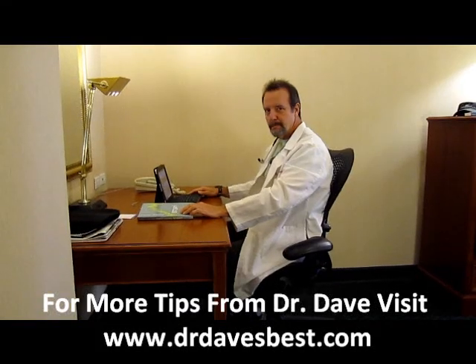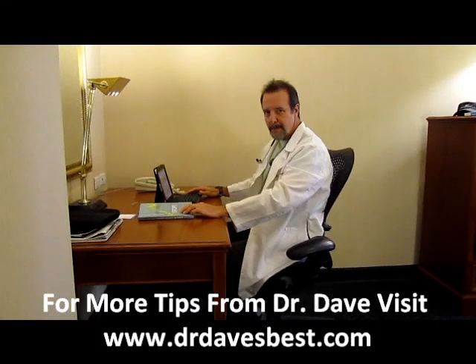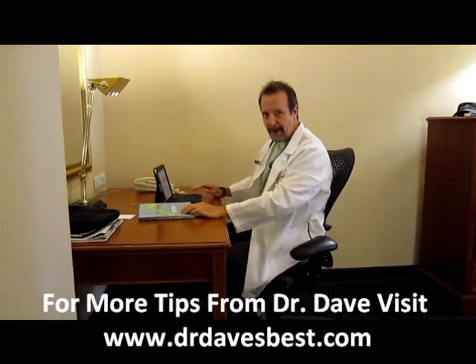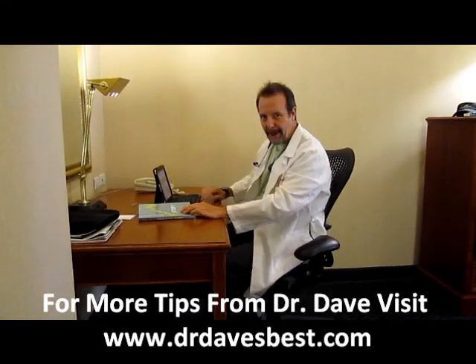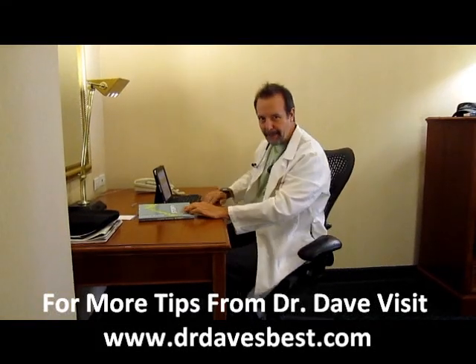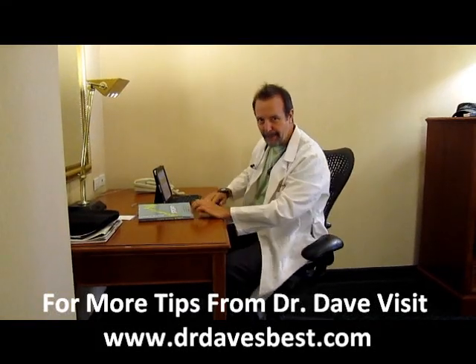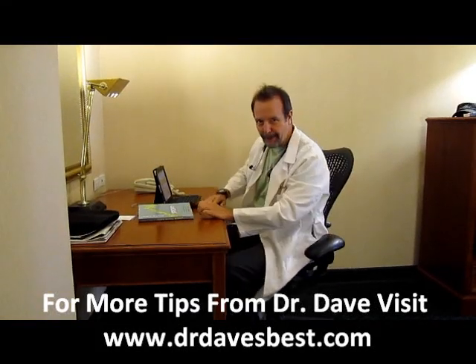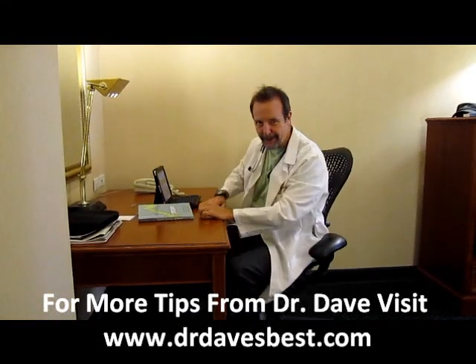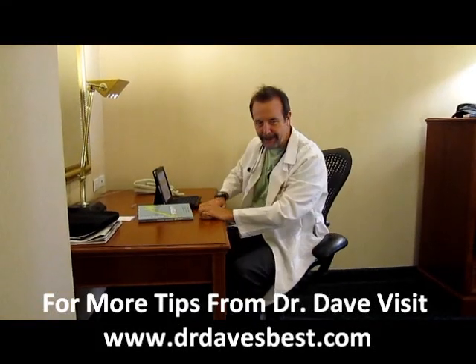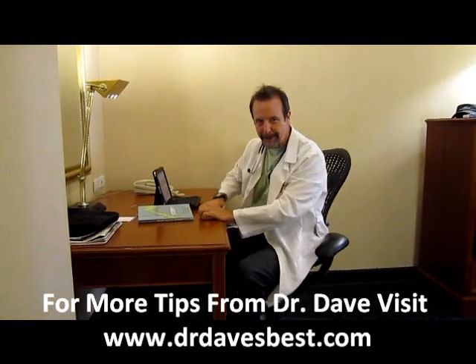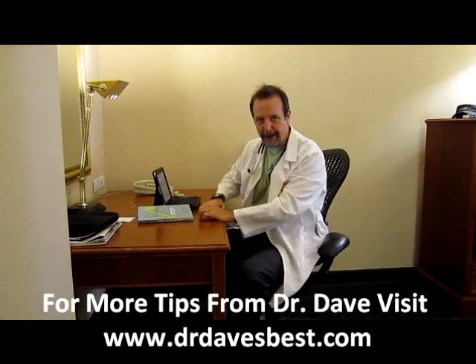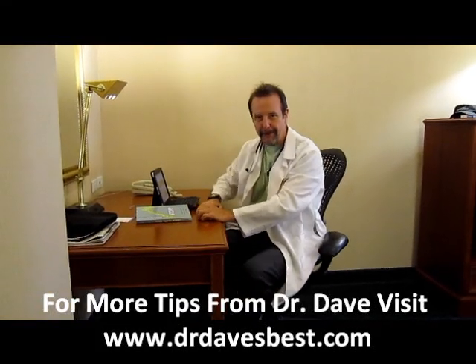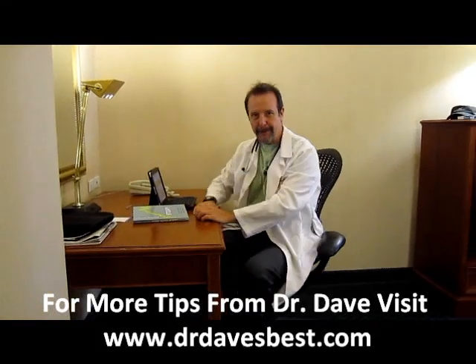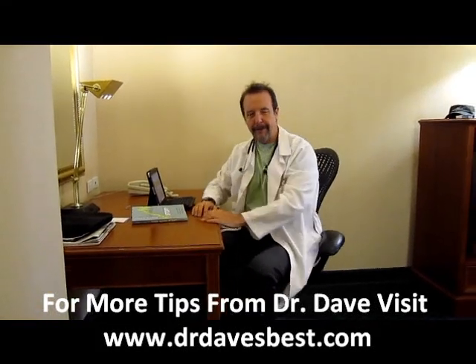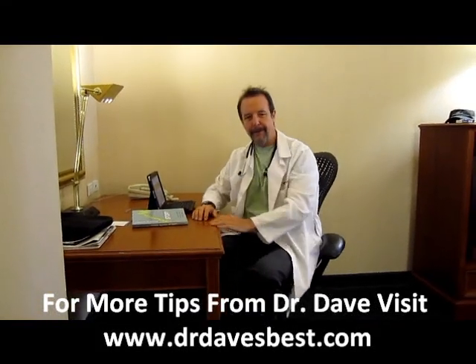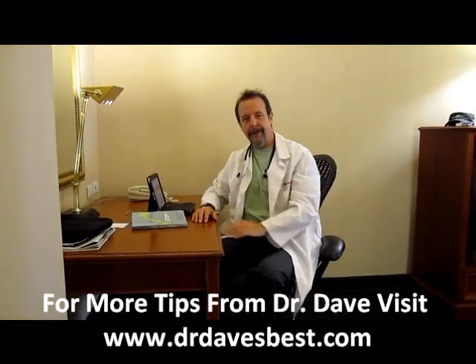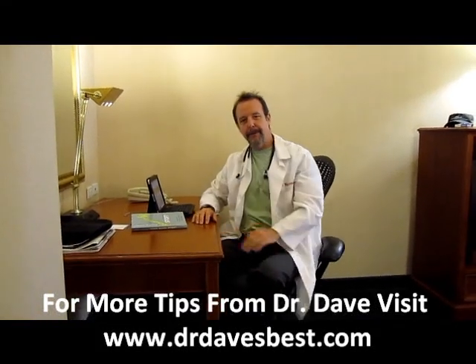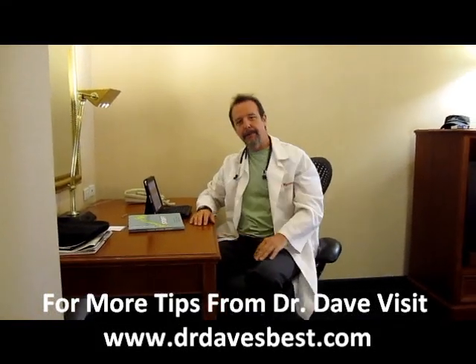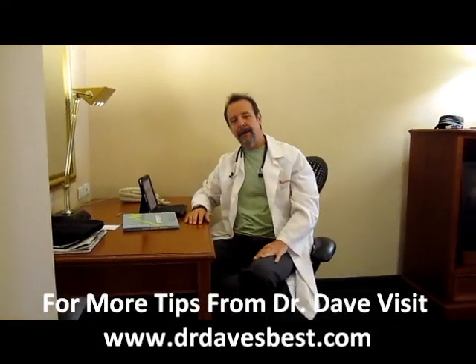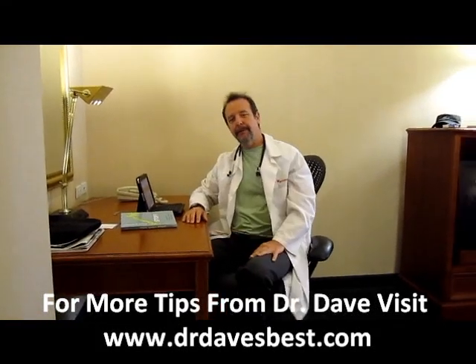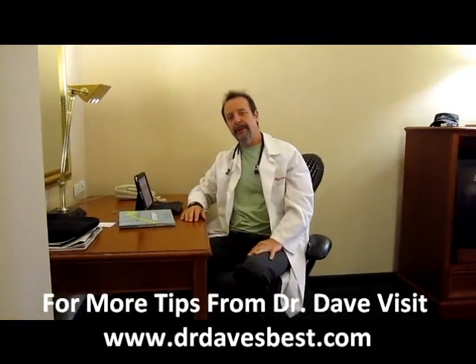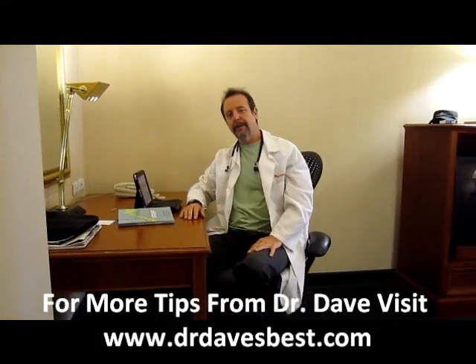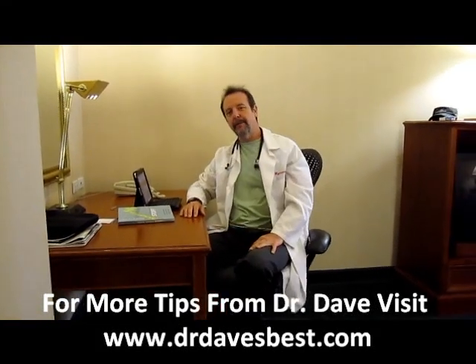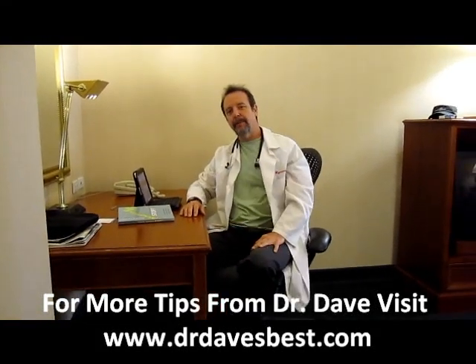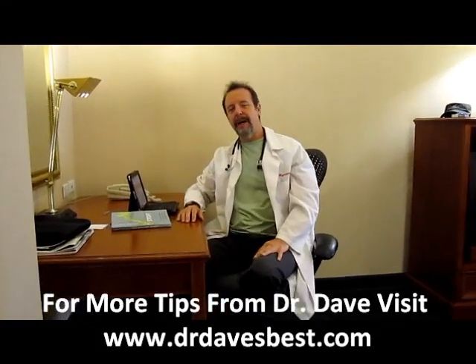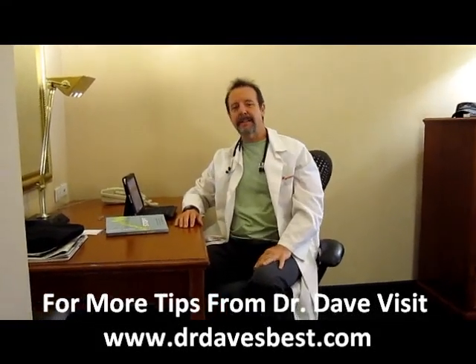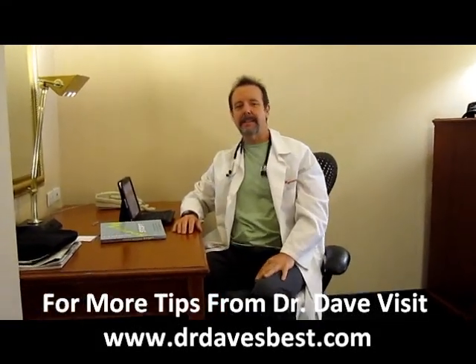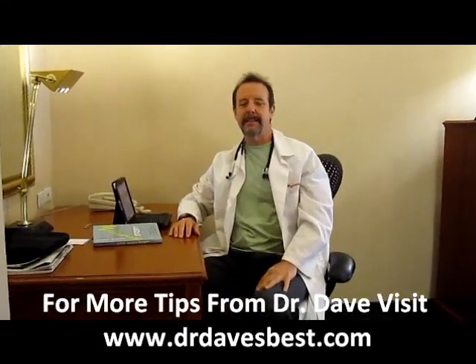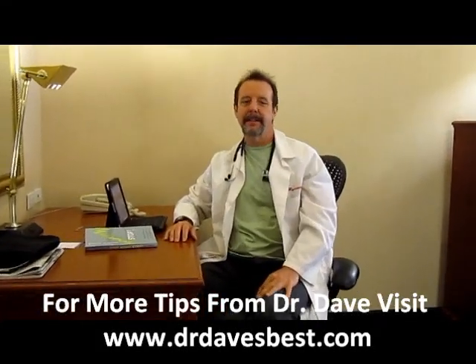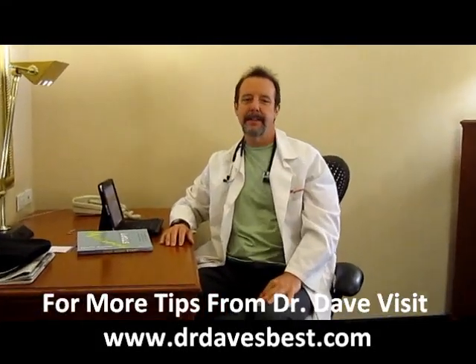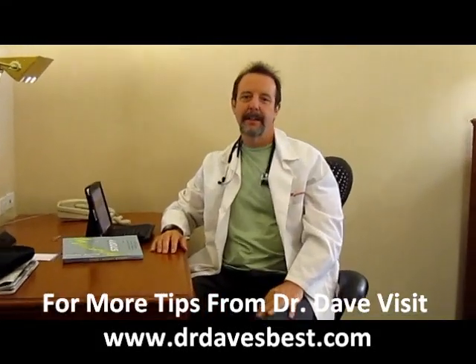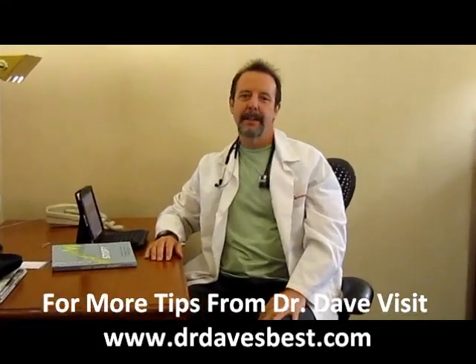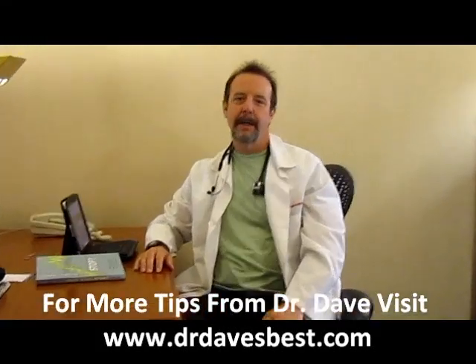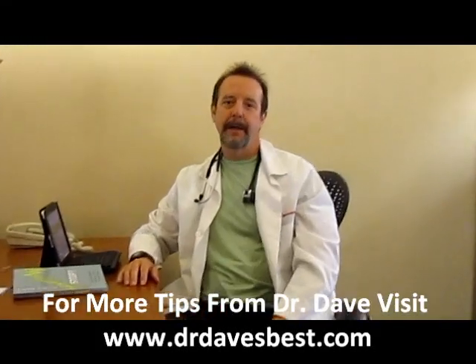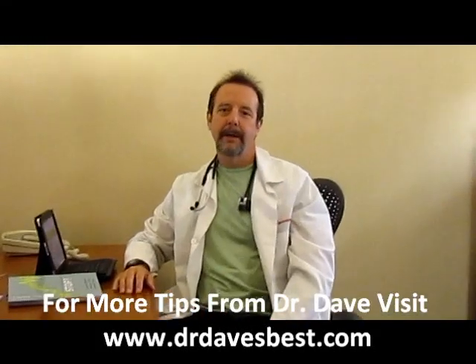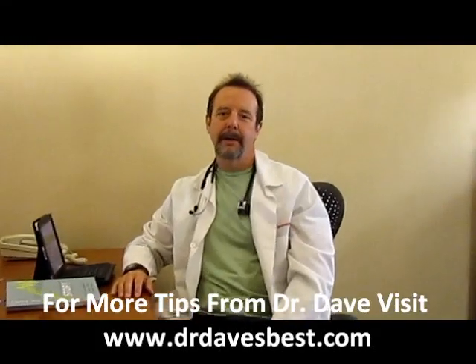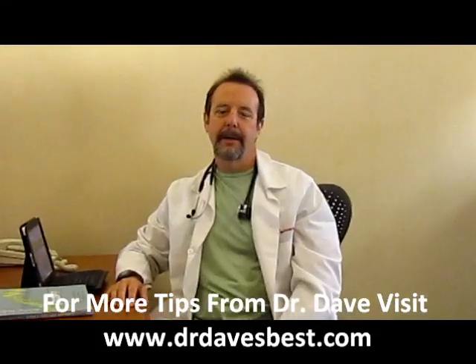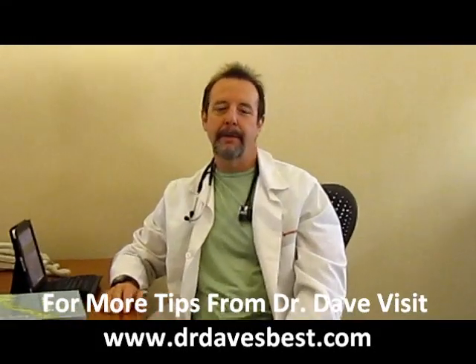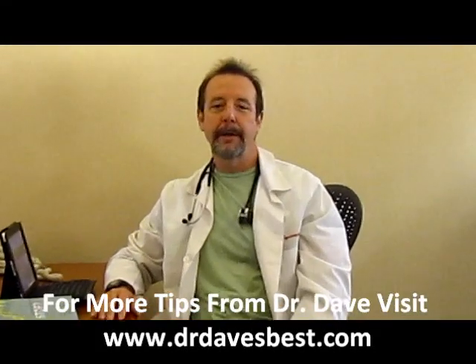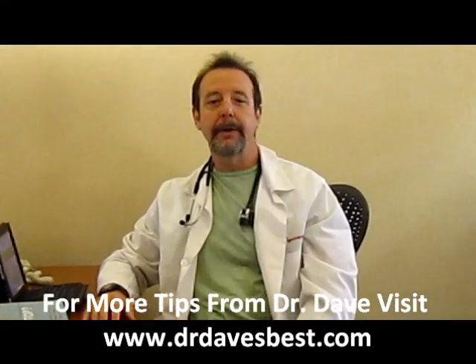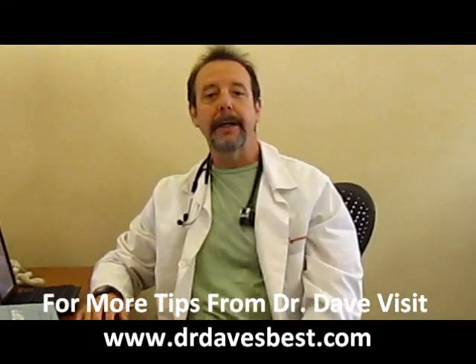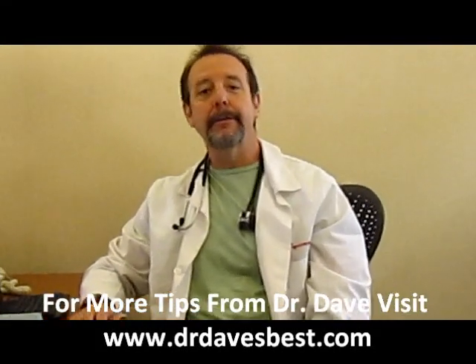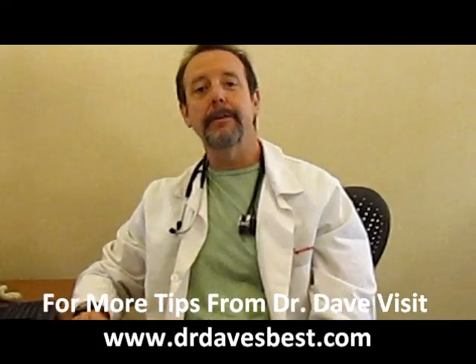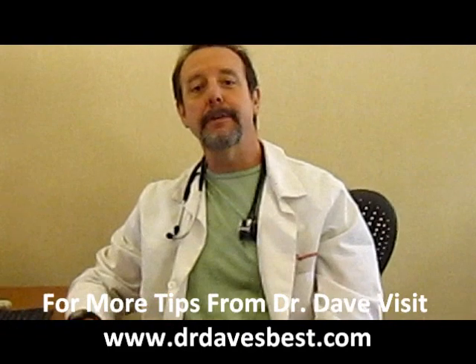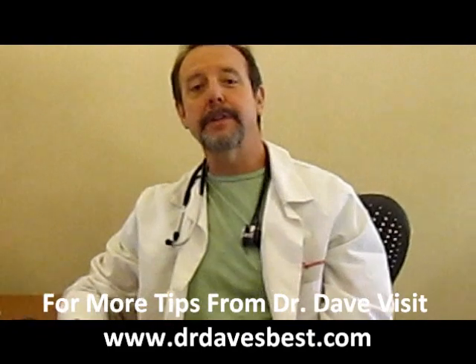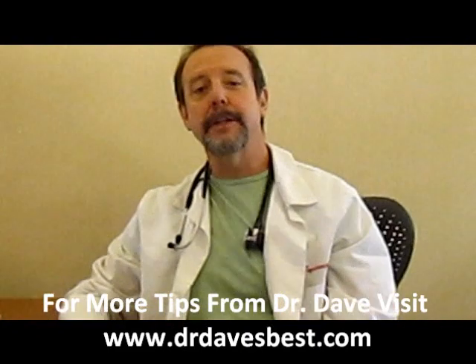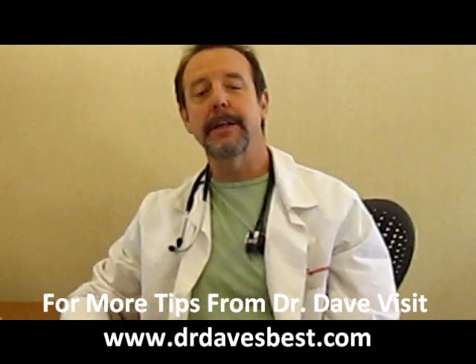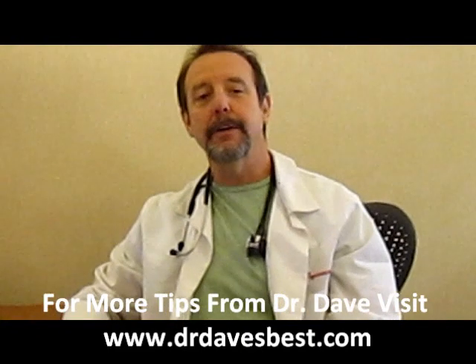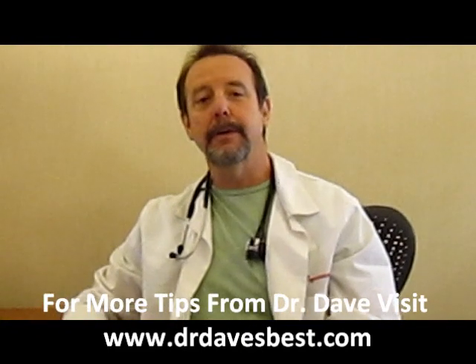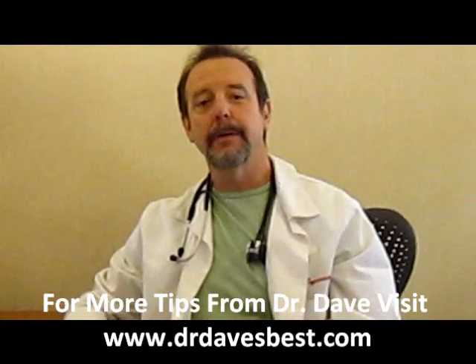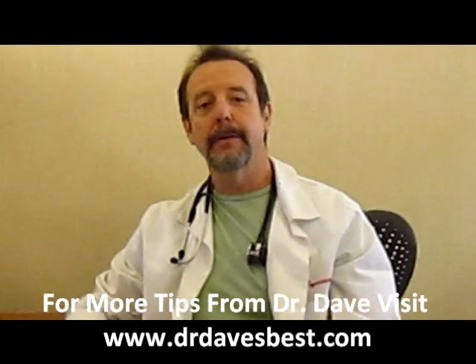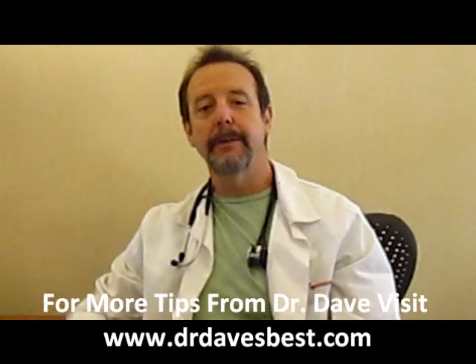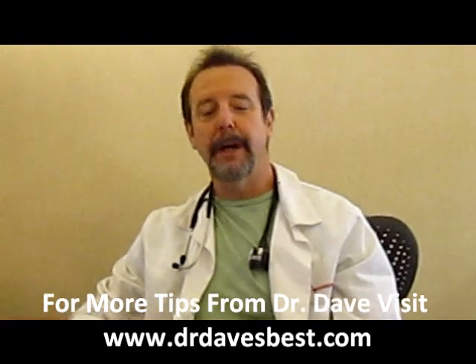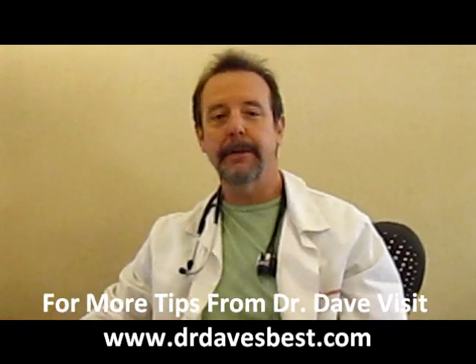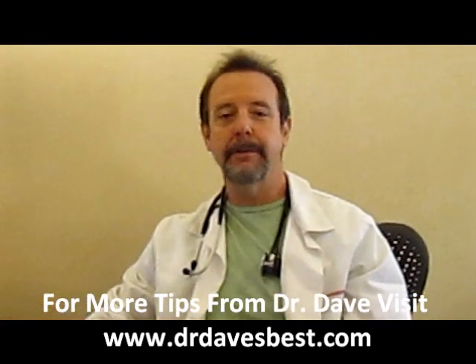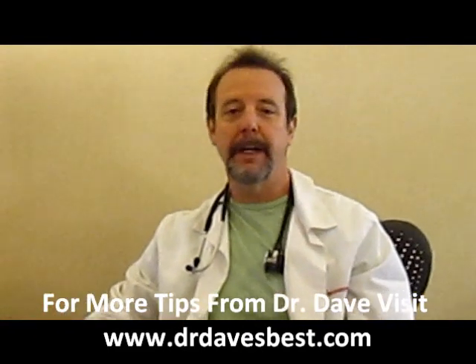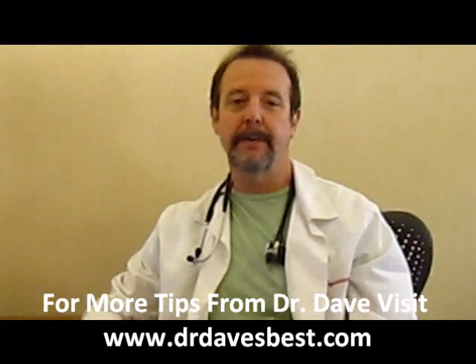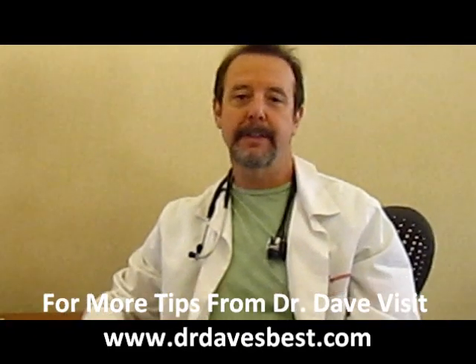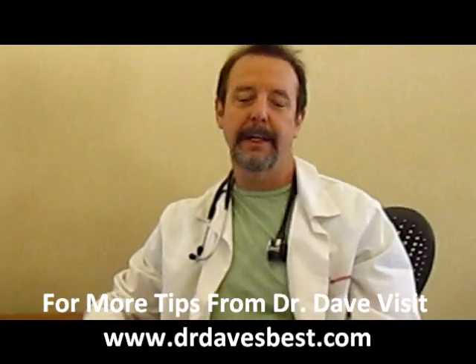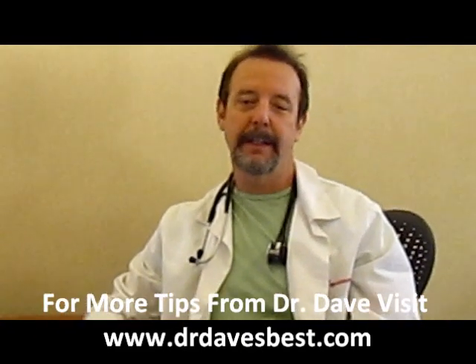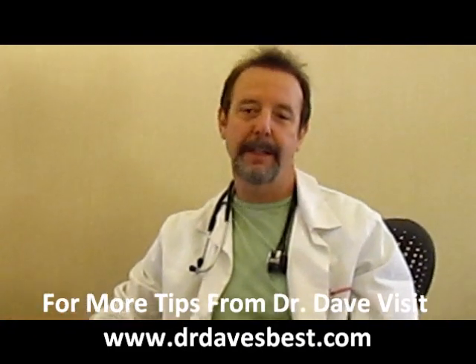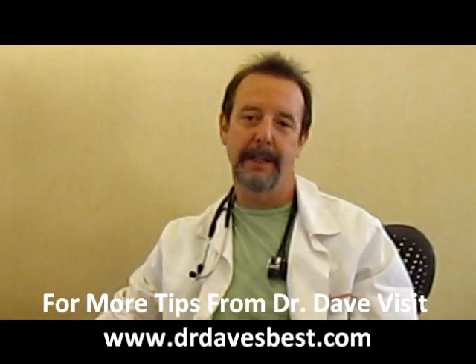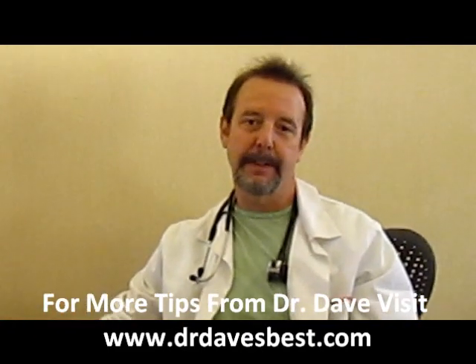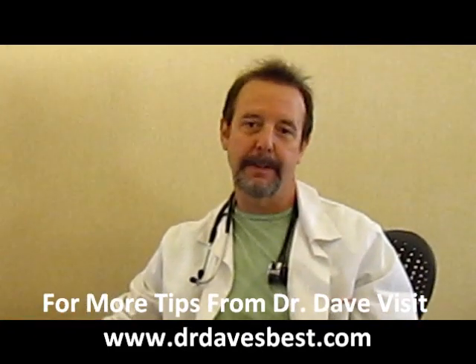Hi everybody, Dr. Dave here from Dr. Dave's Best. I'm here to introduce to you Dr. Dave's Daily Dozen.